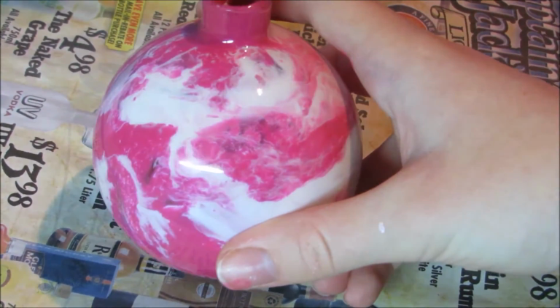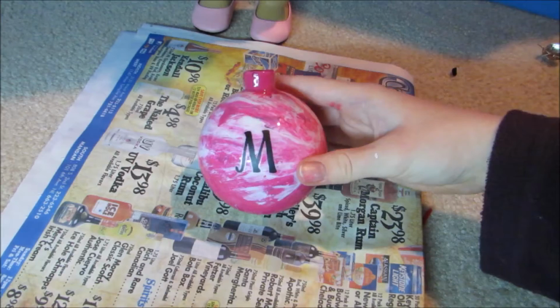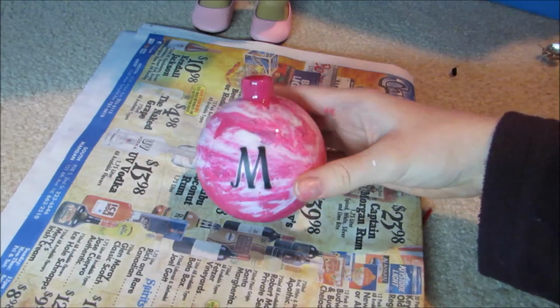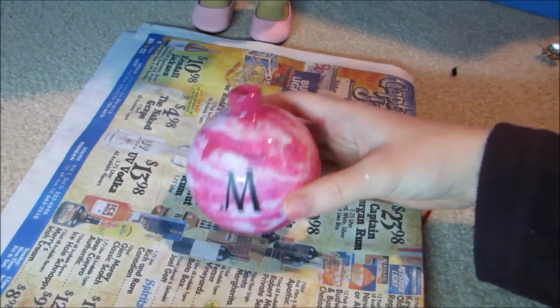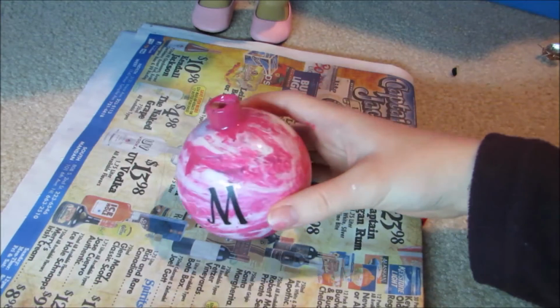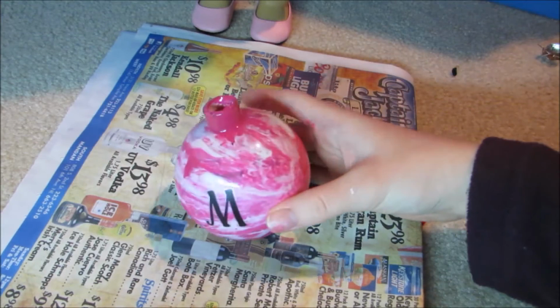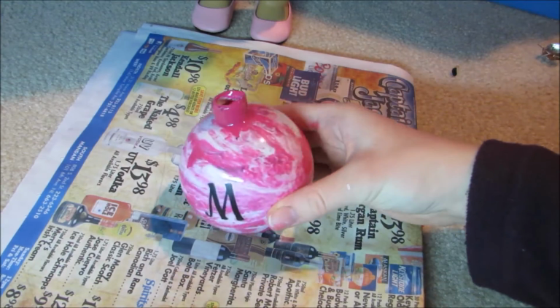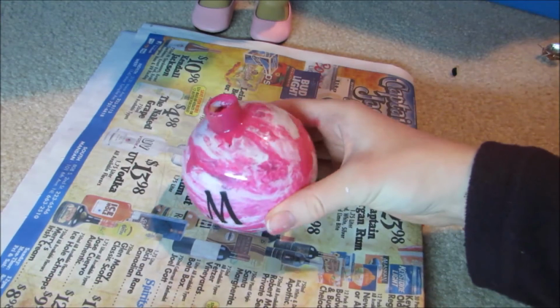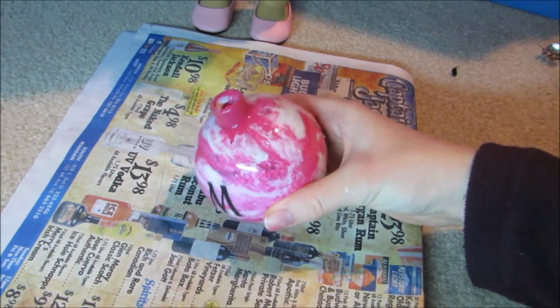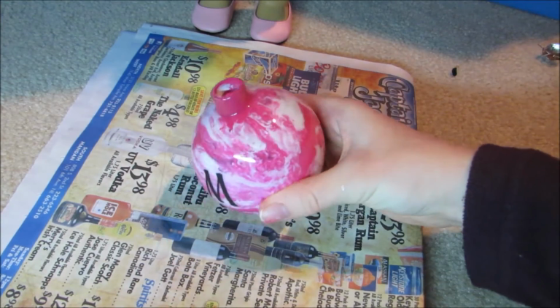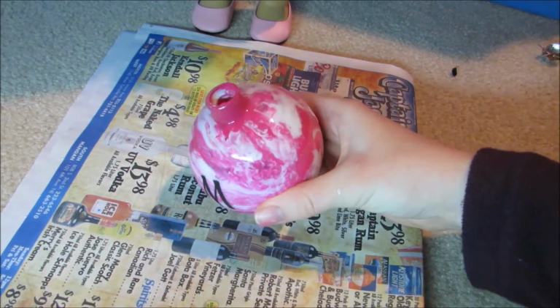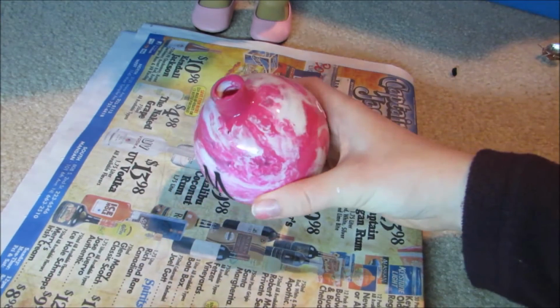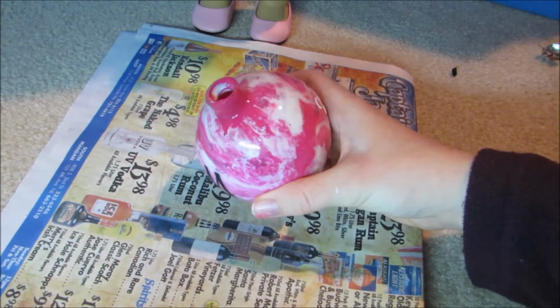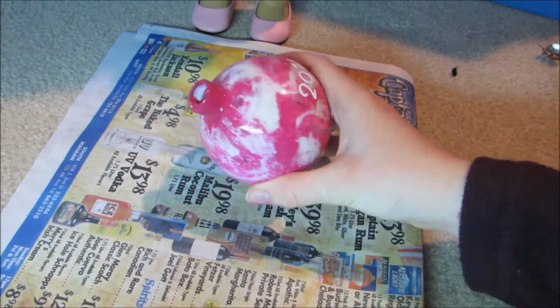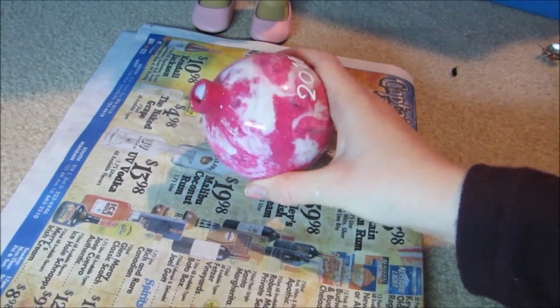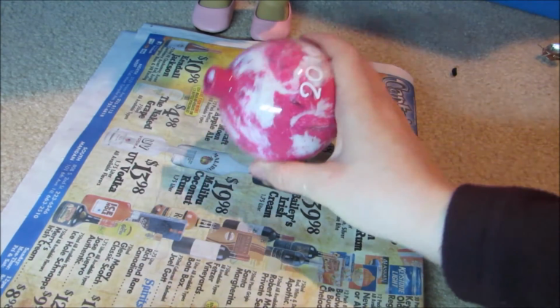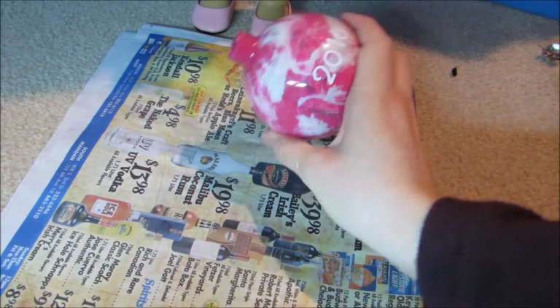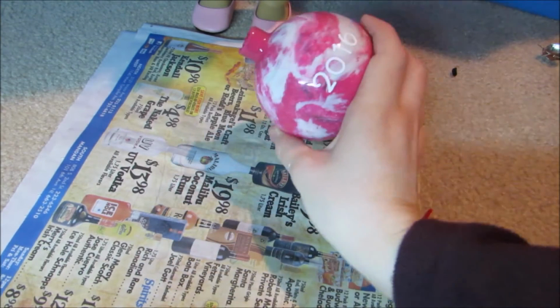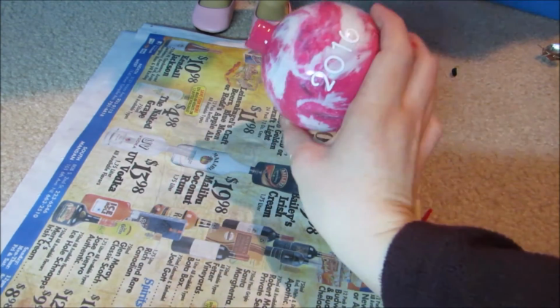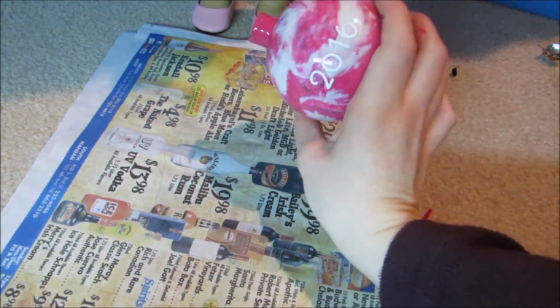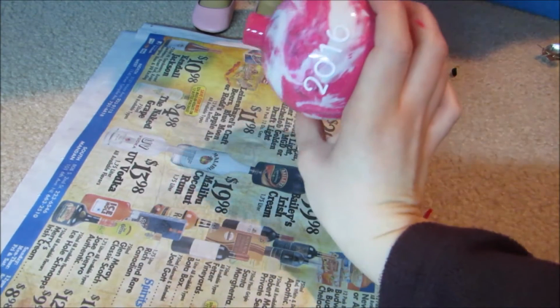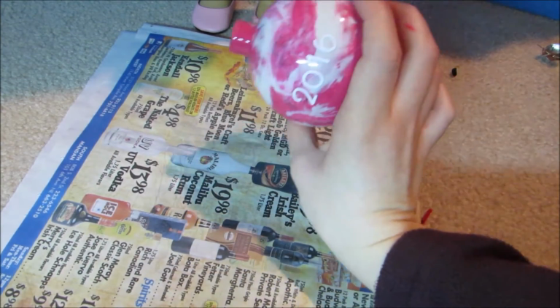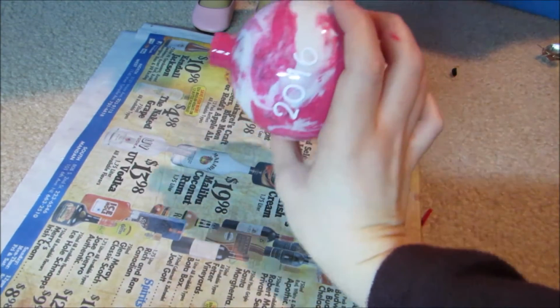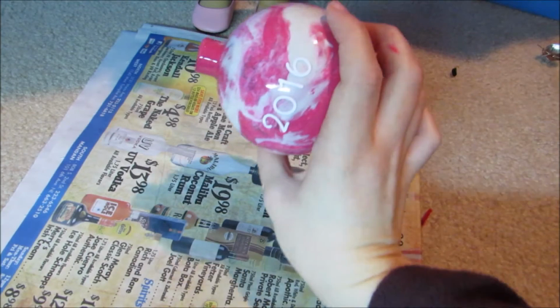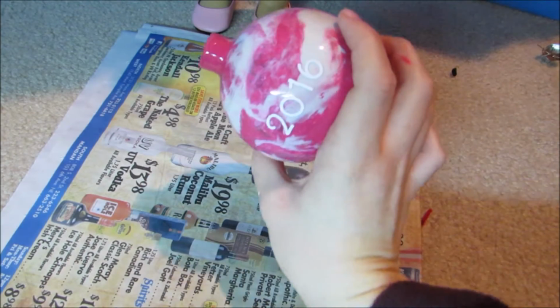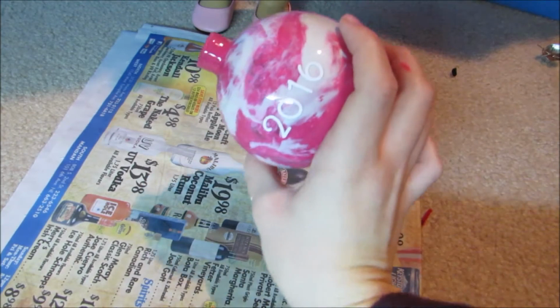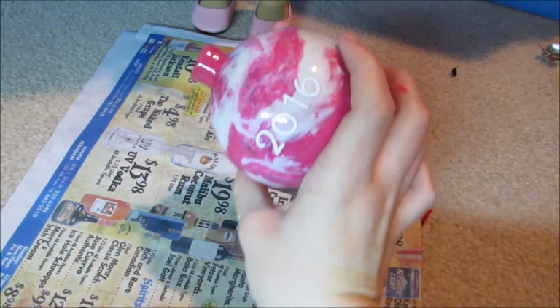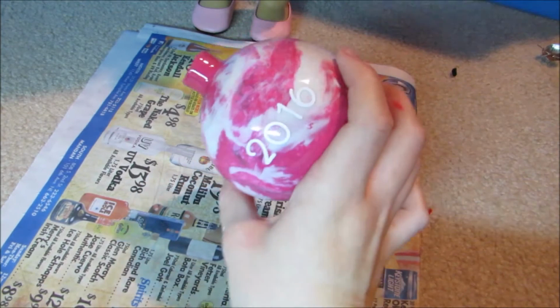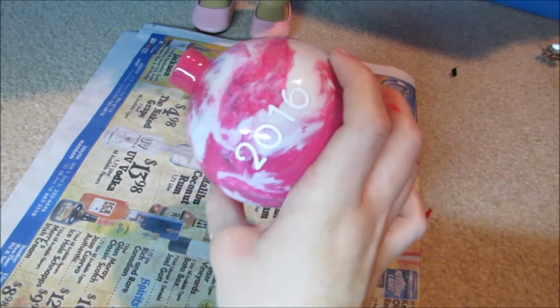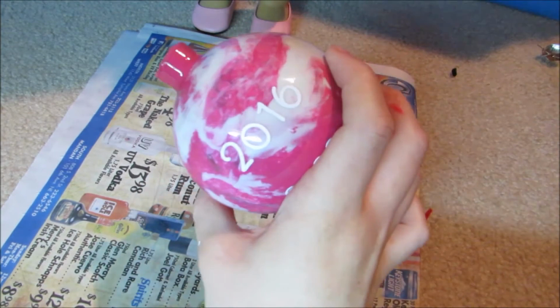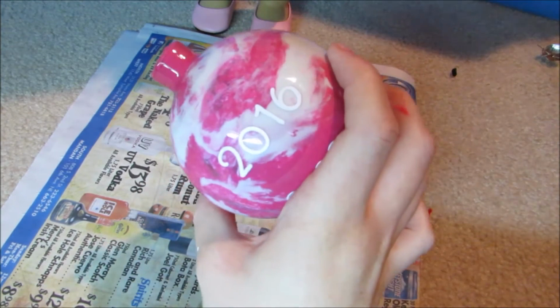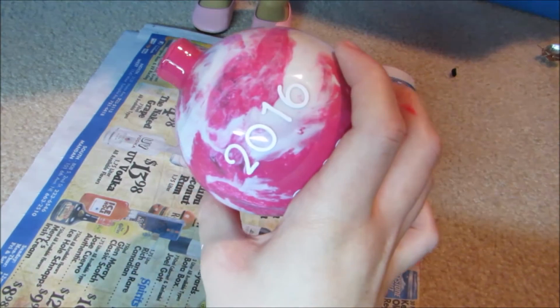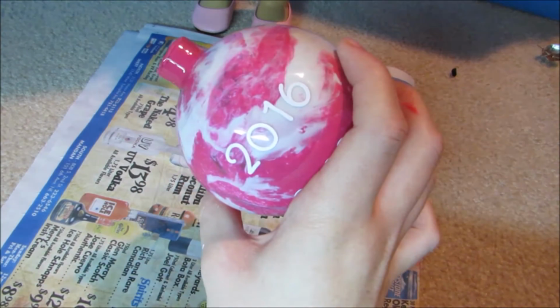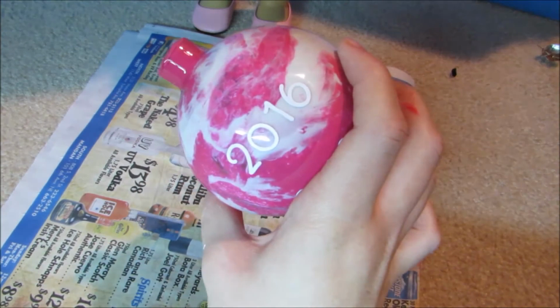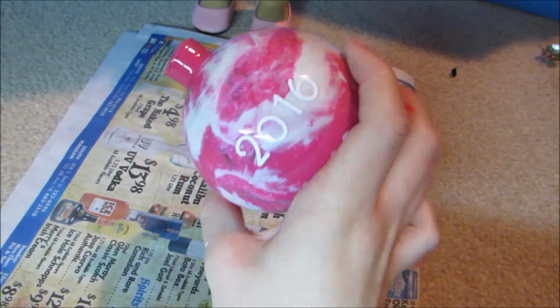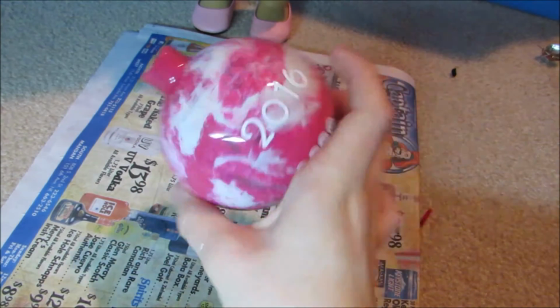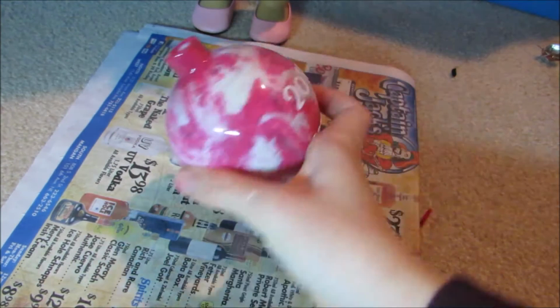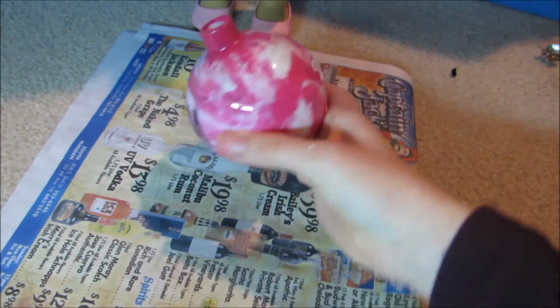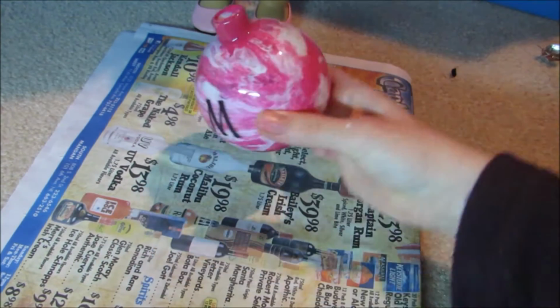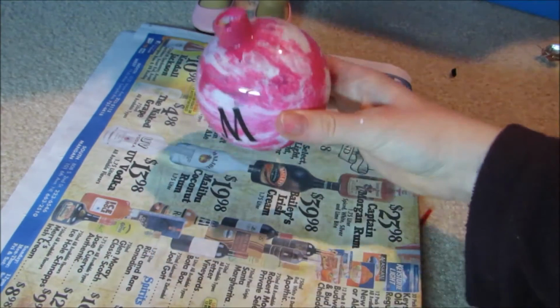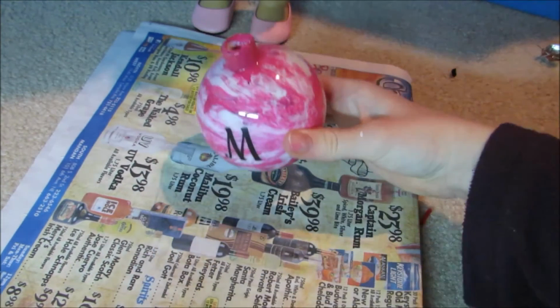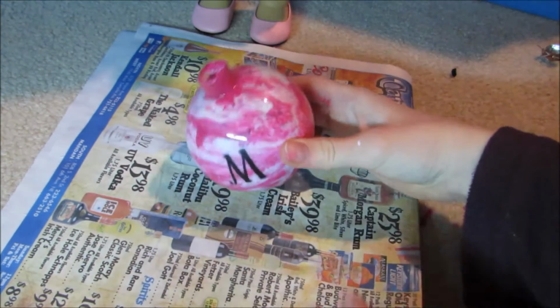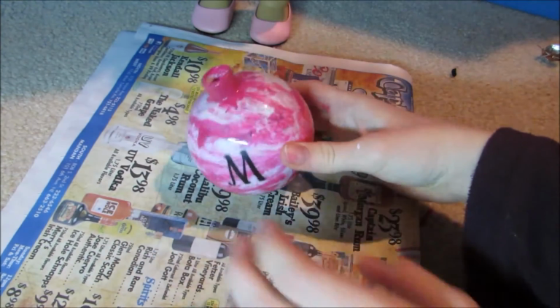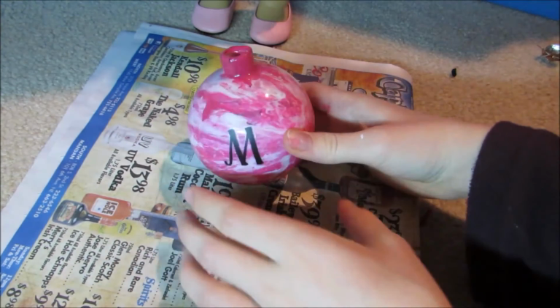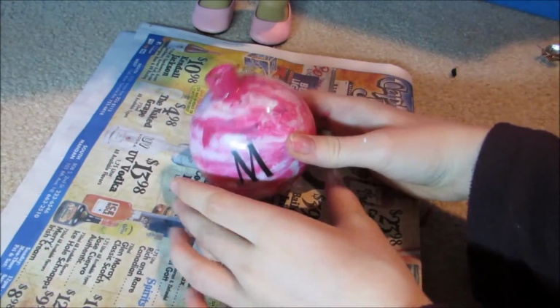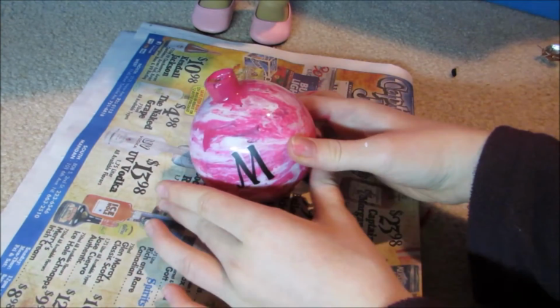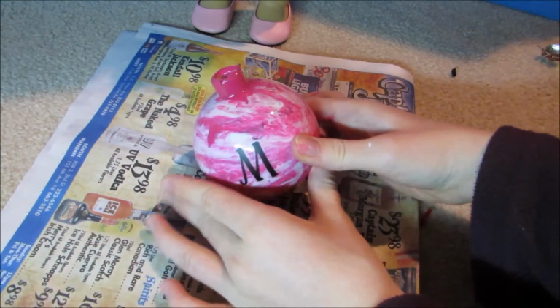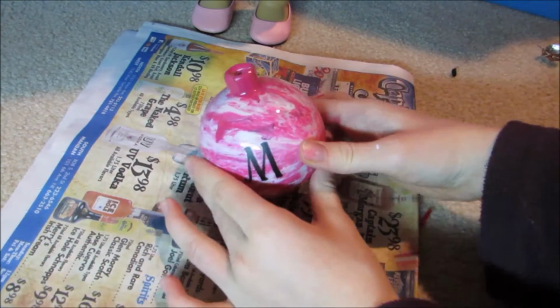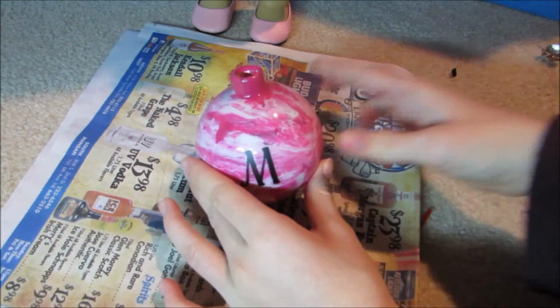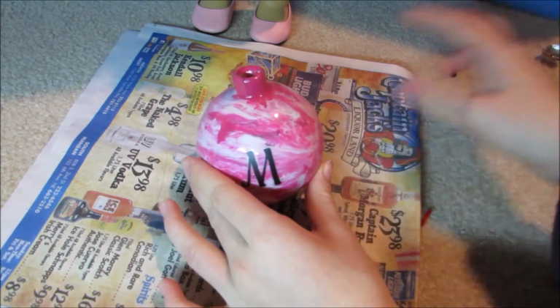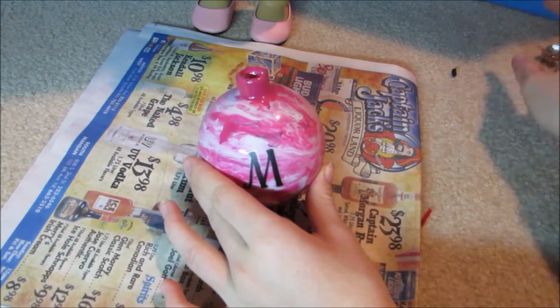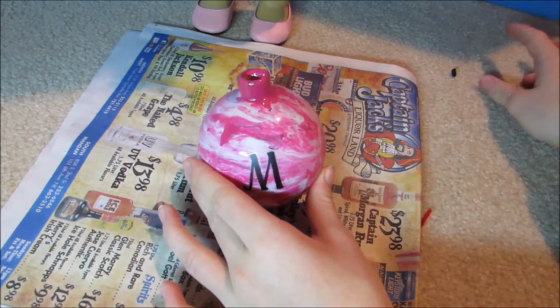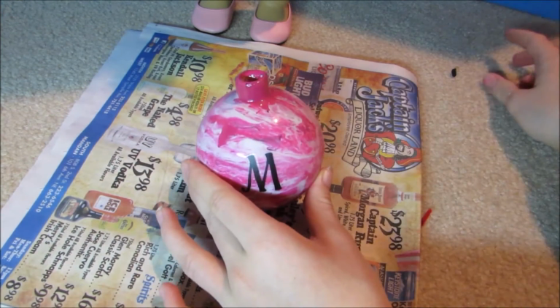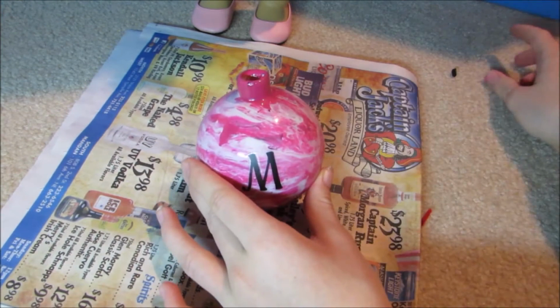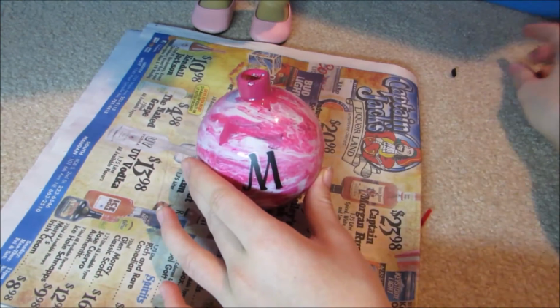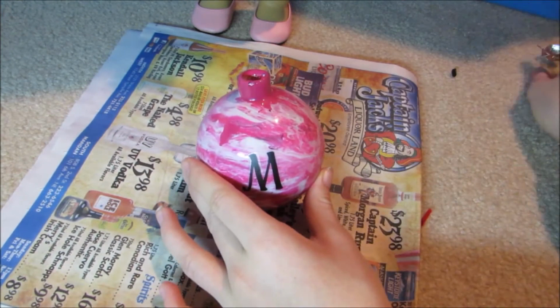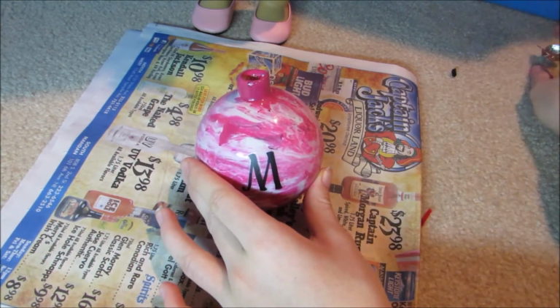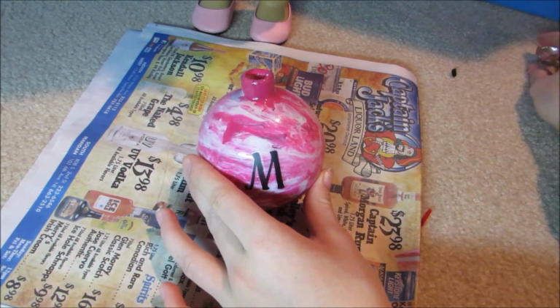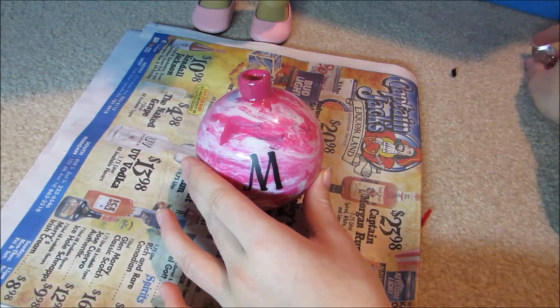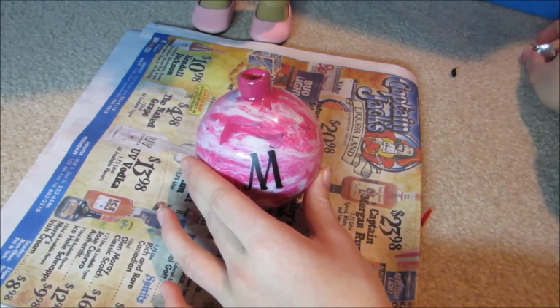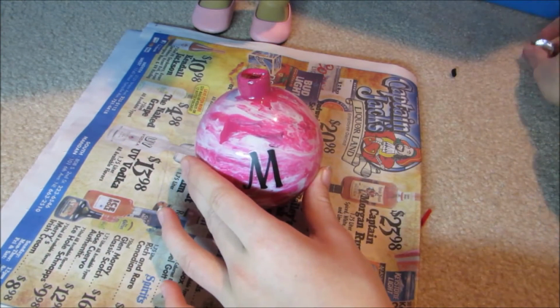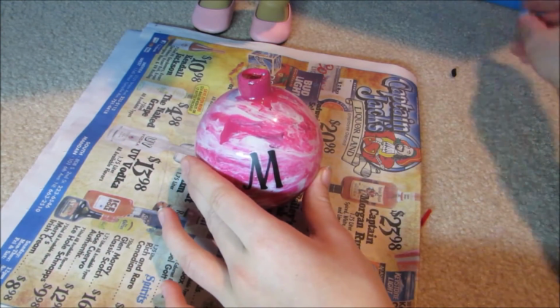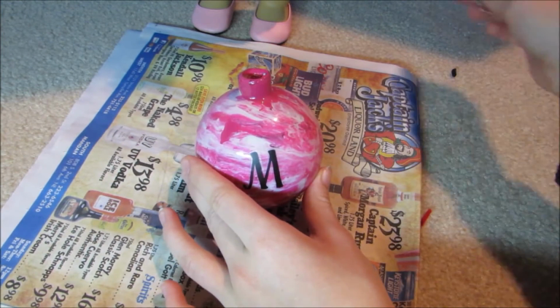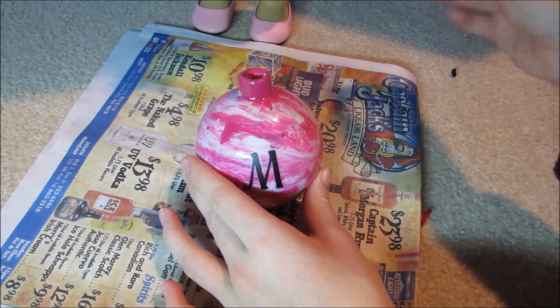Then once you are all finished, put the top of the ornament back on.